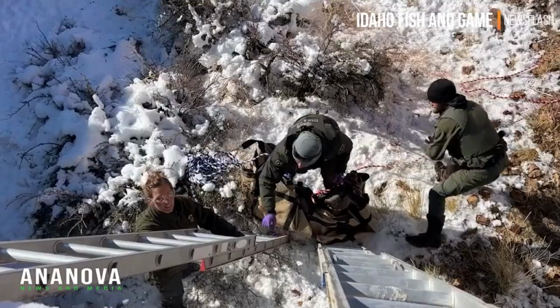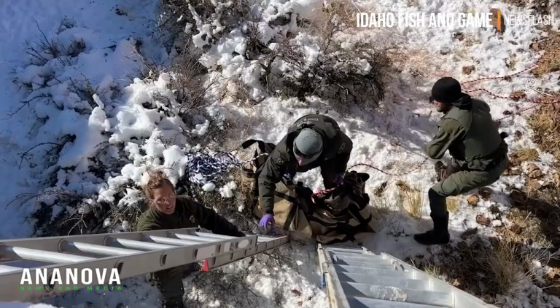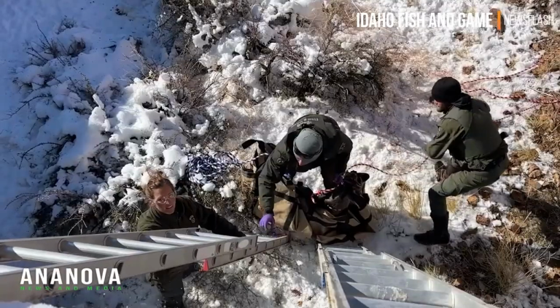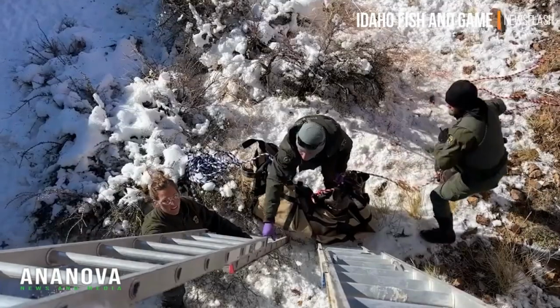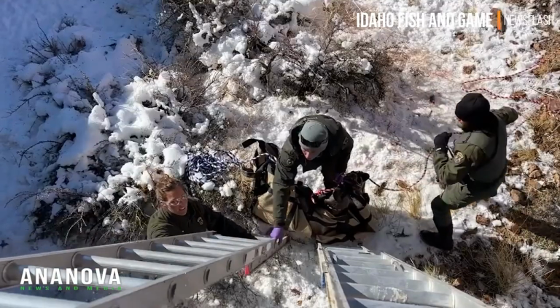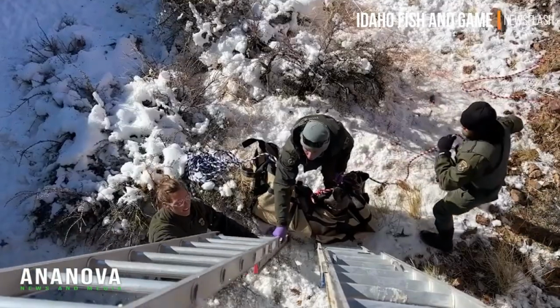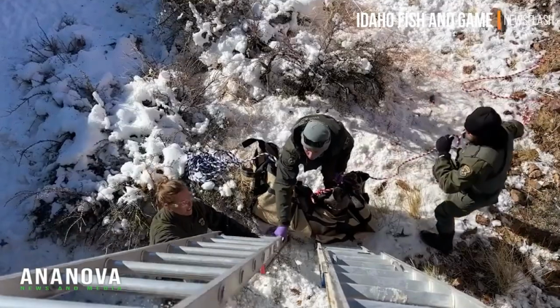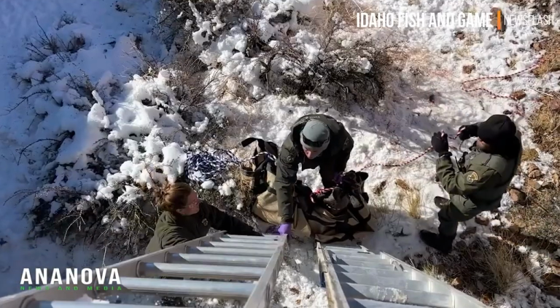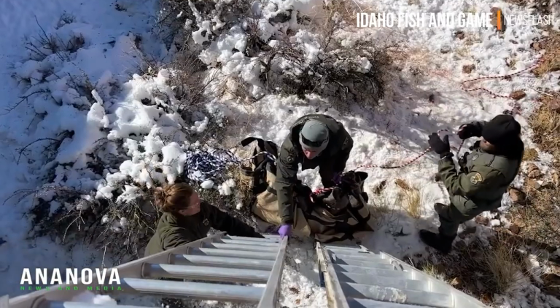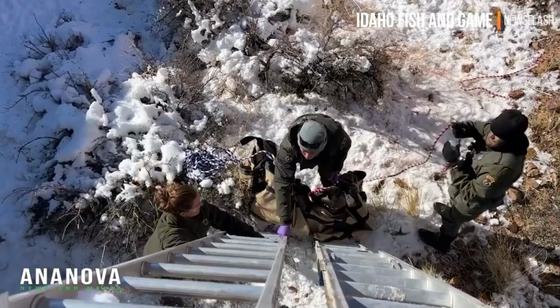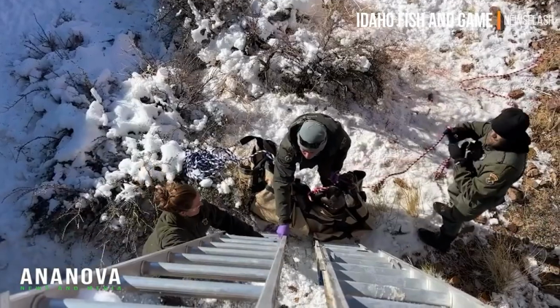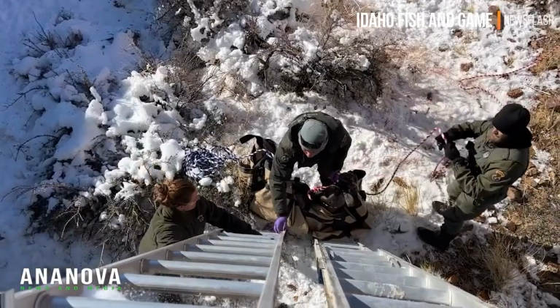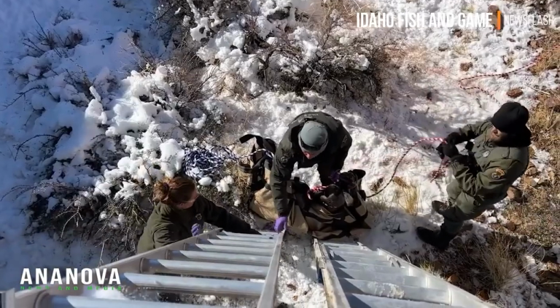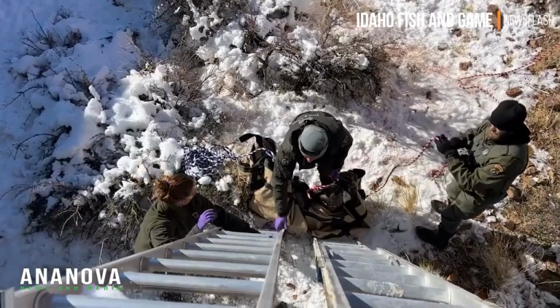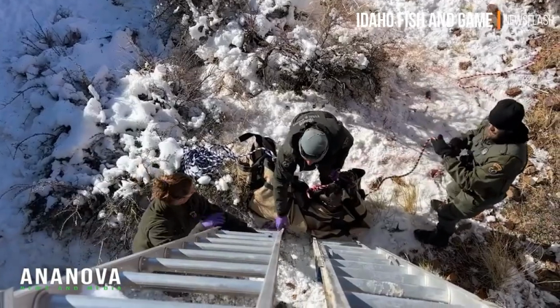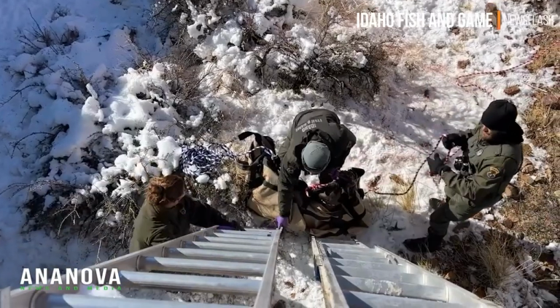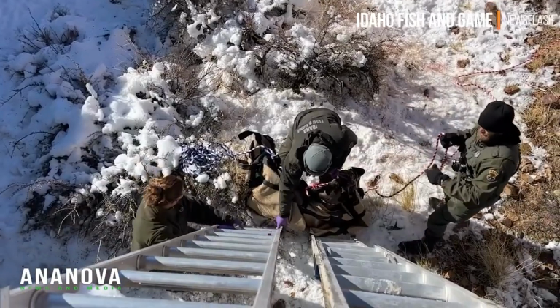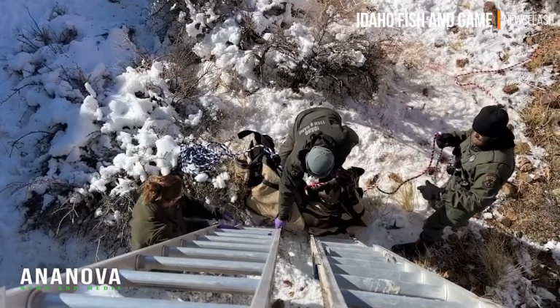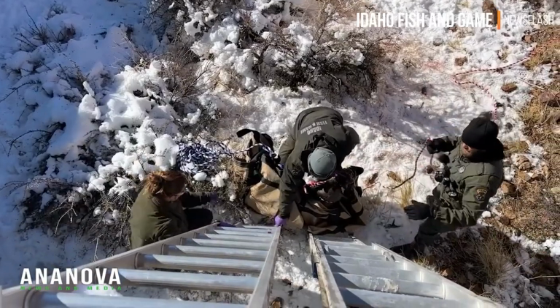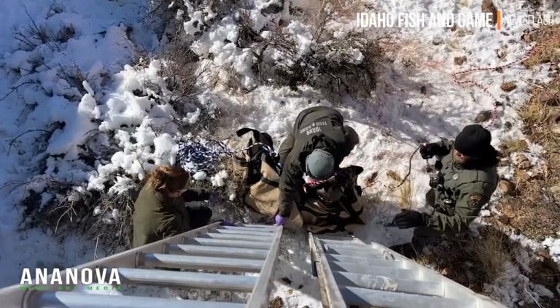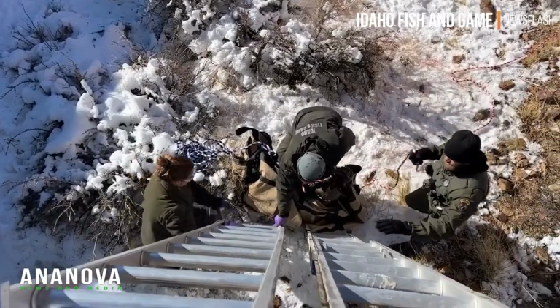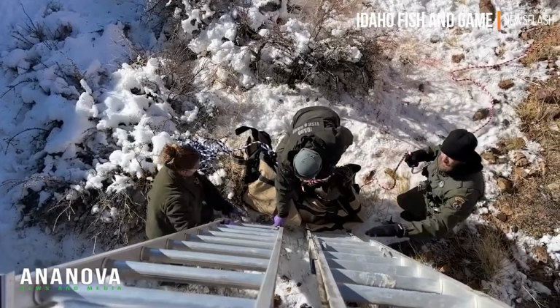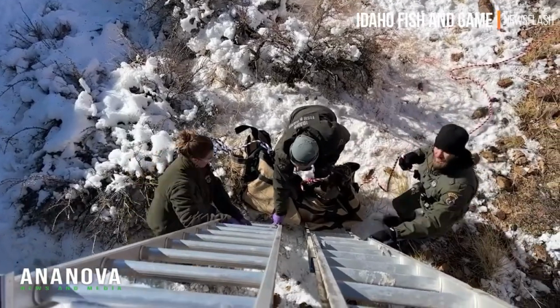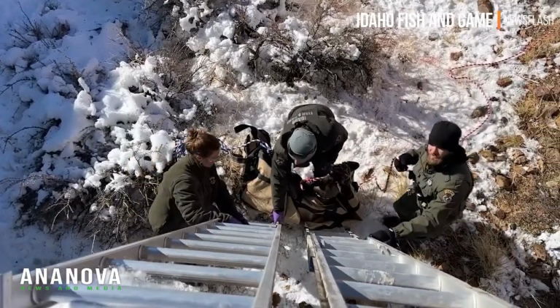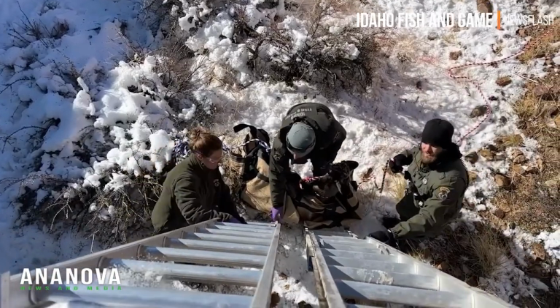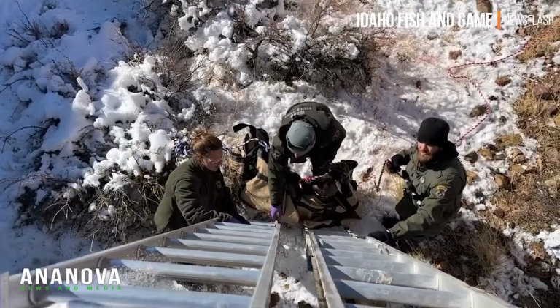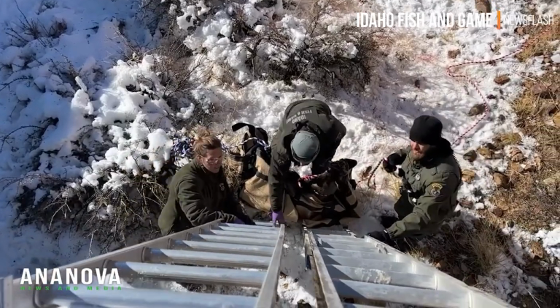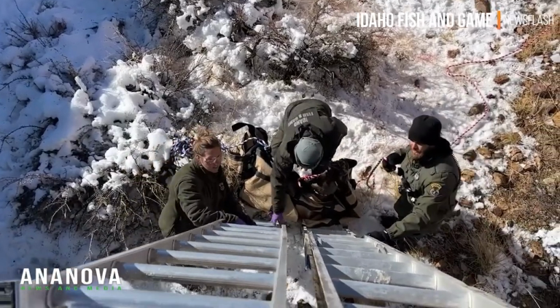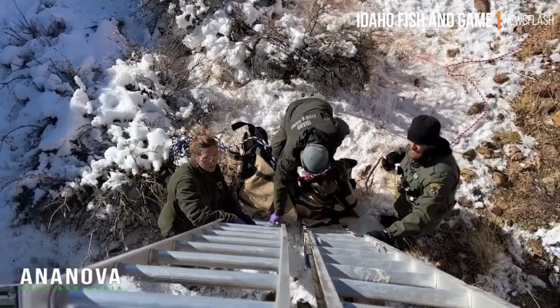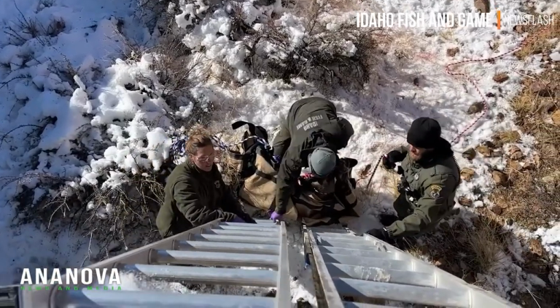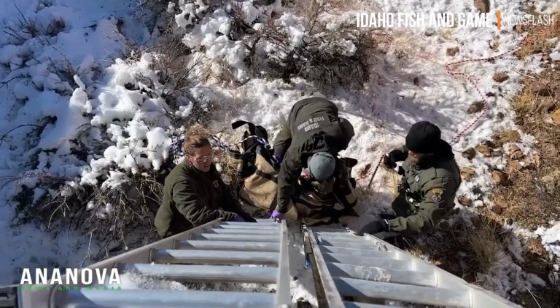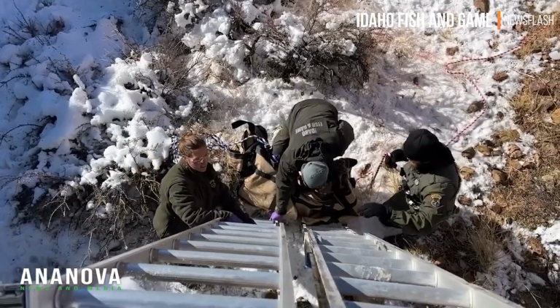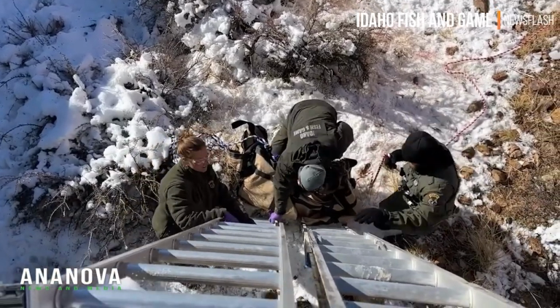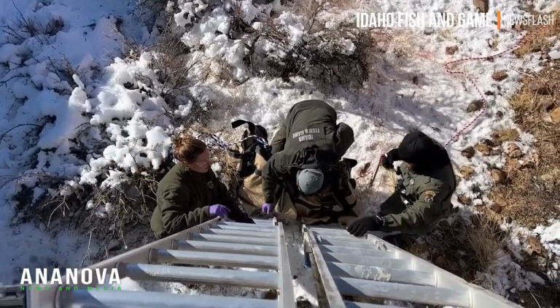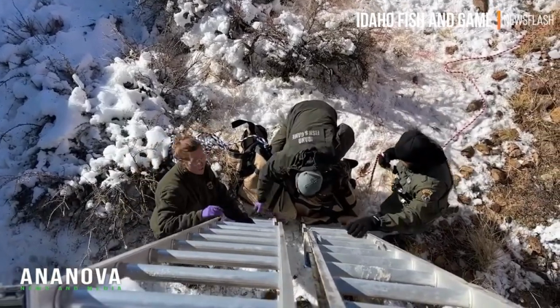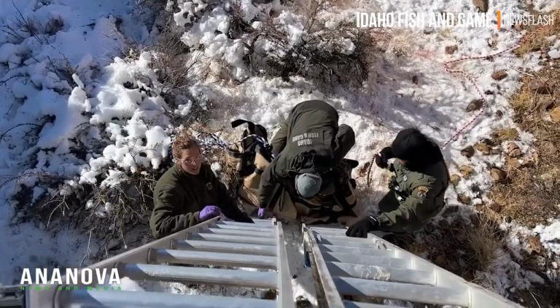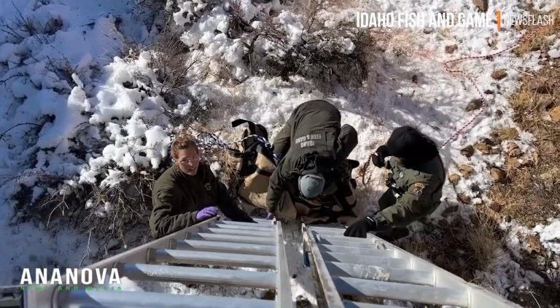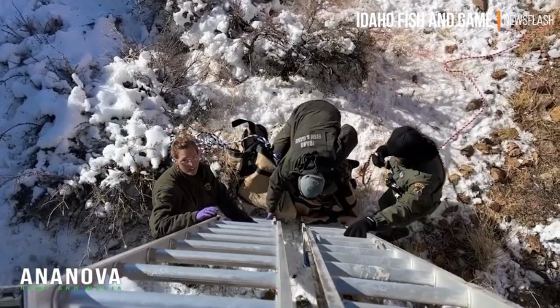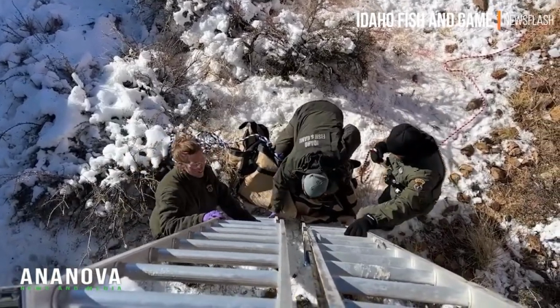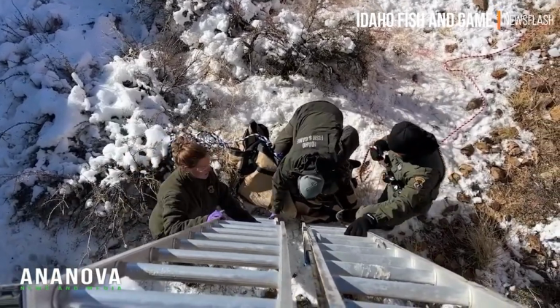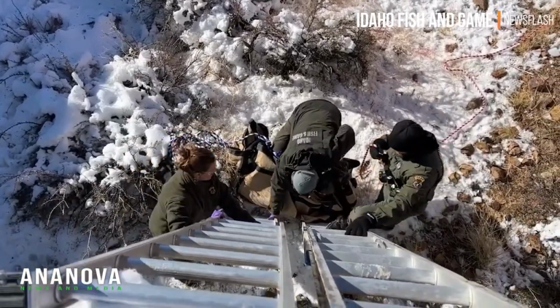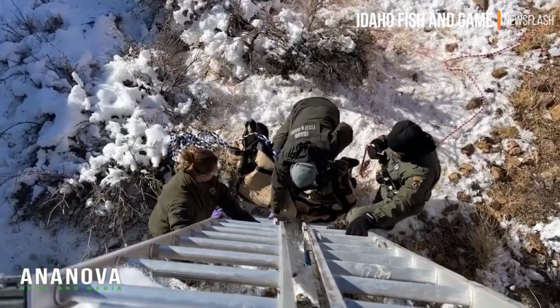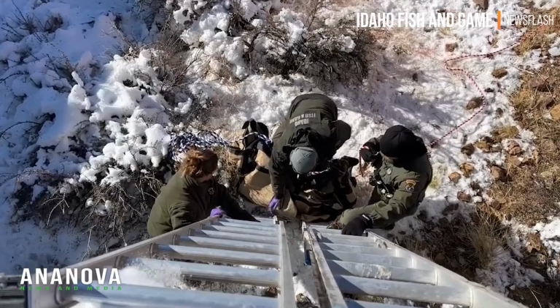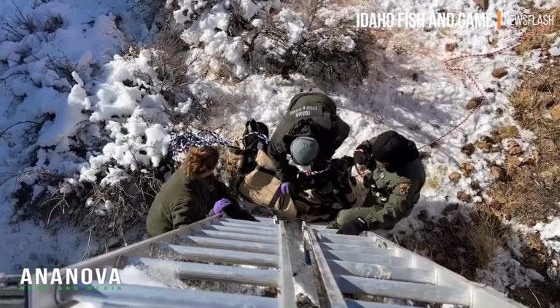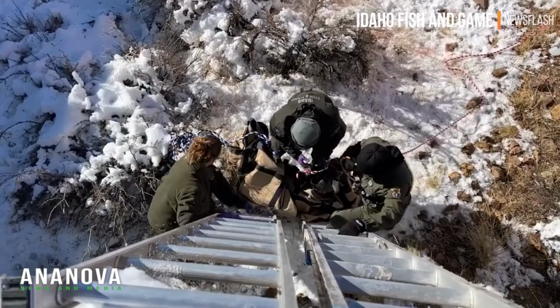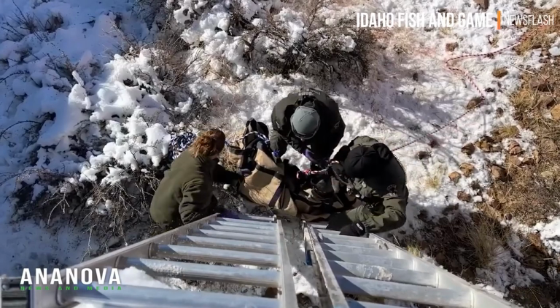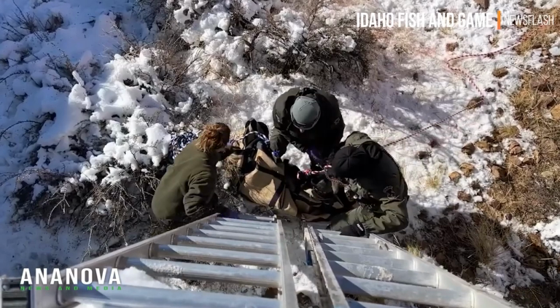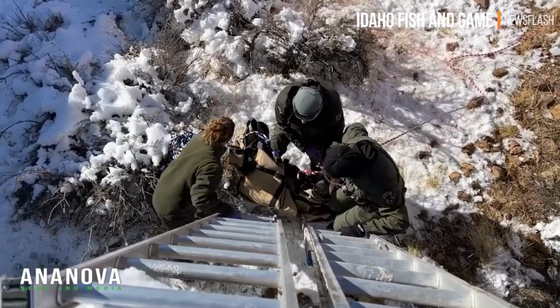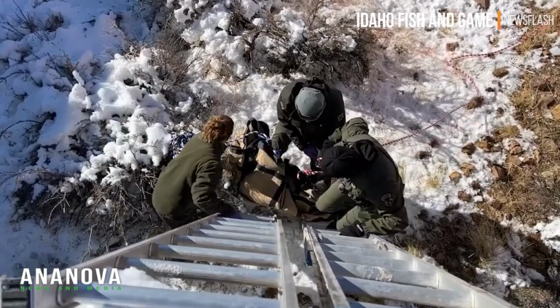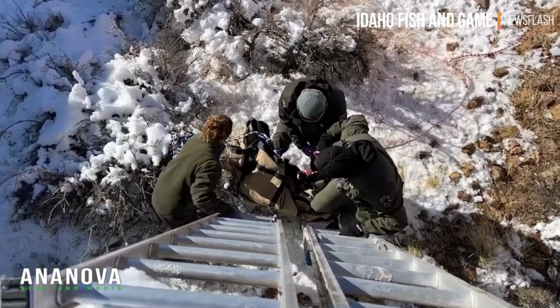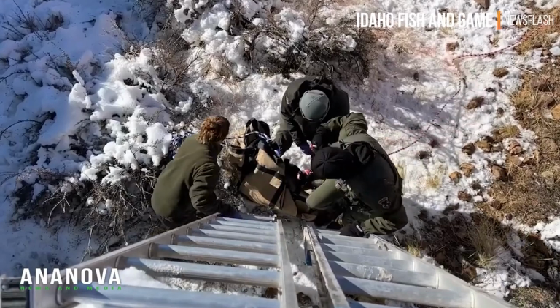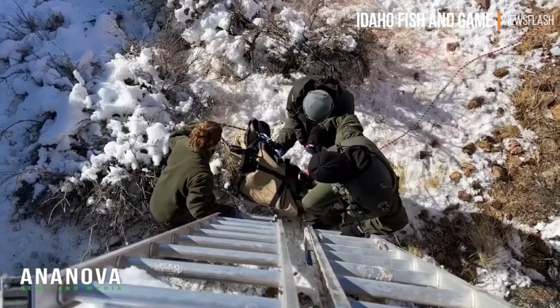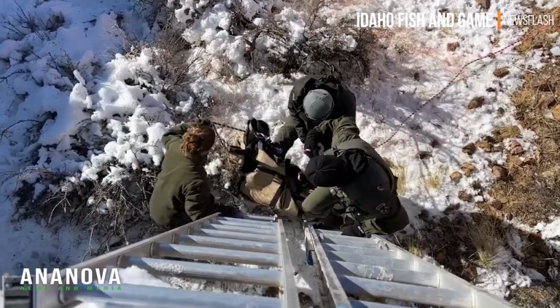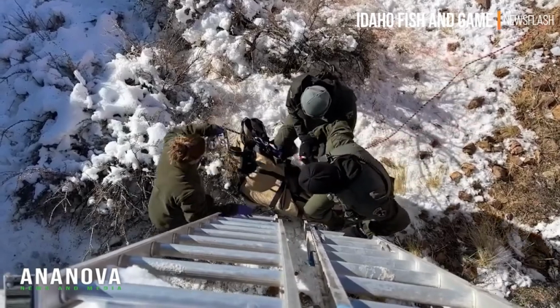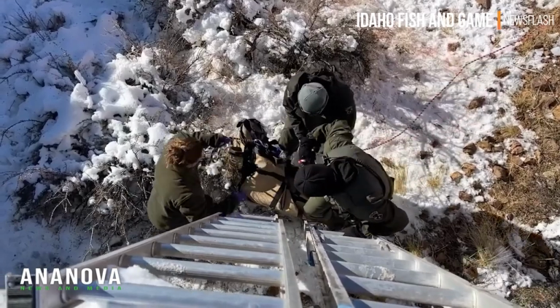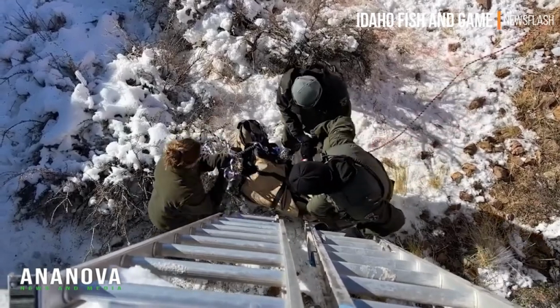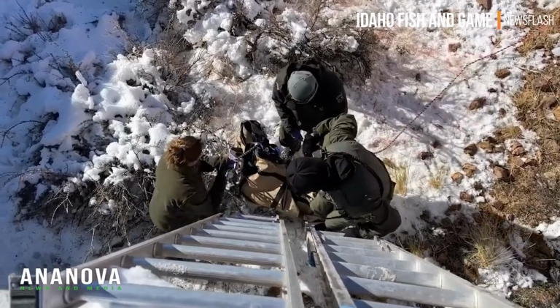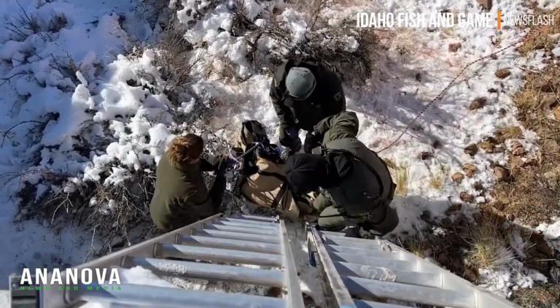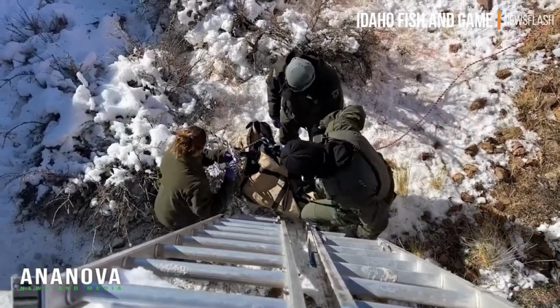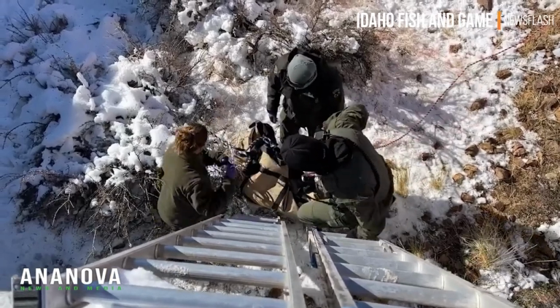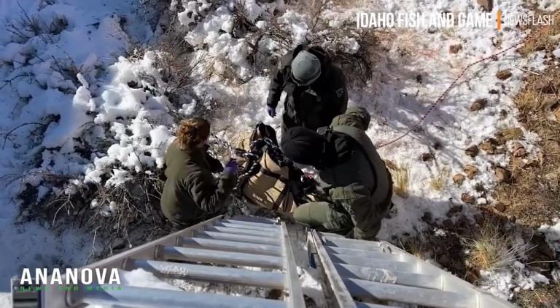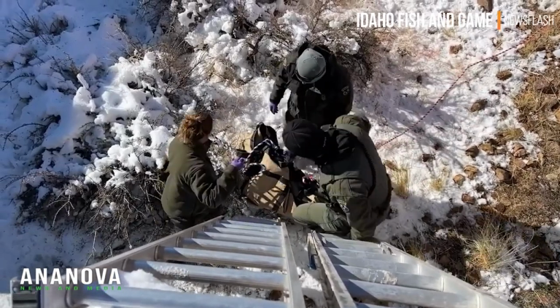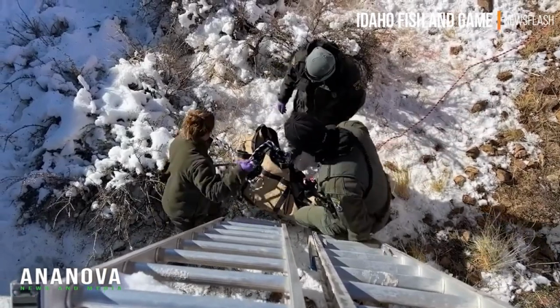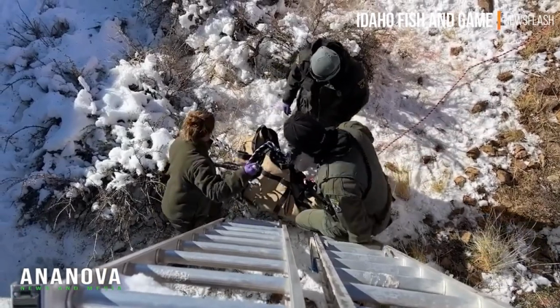We got our ladders and personnel into position, and using a sling and ropes we were able to hoist the deer up and over the wall.